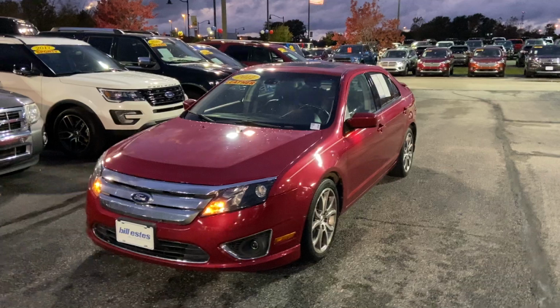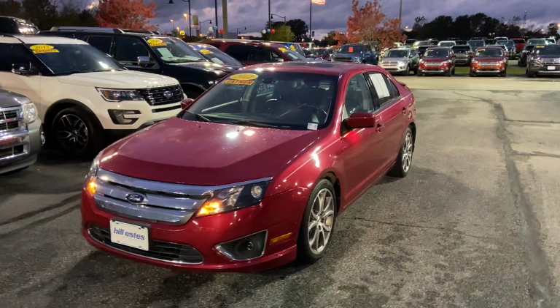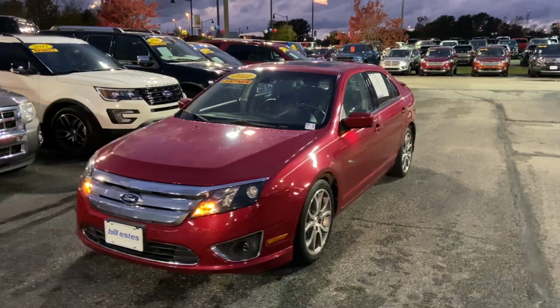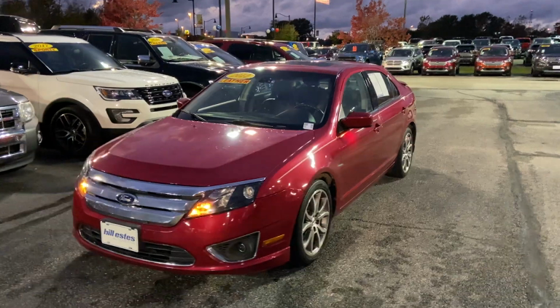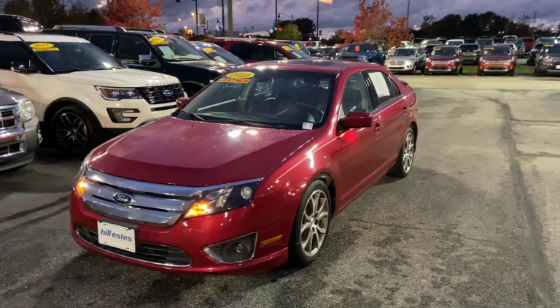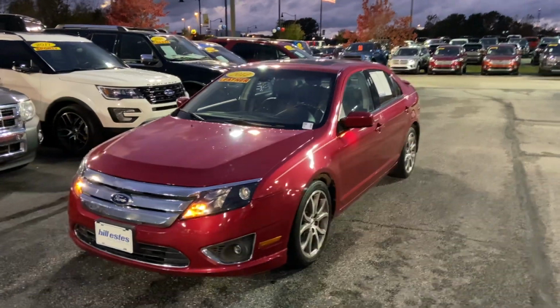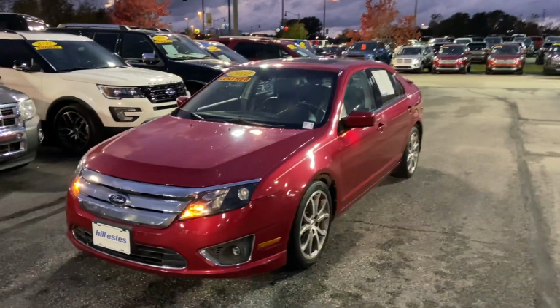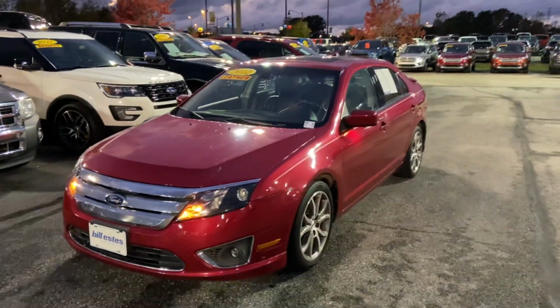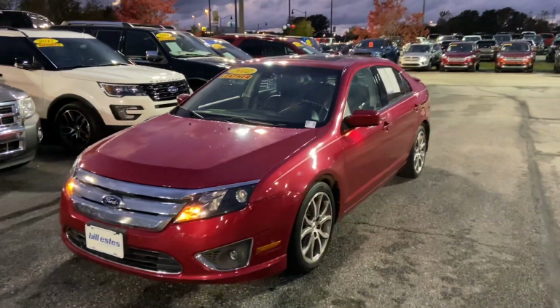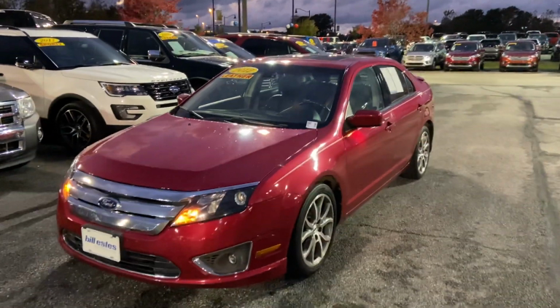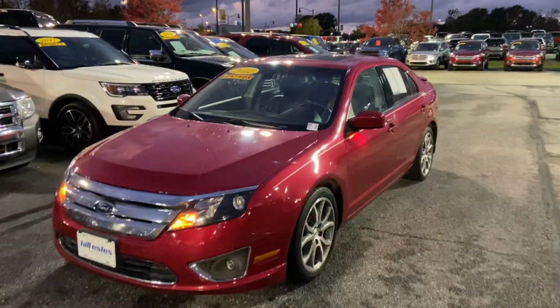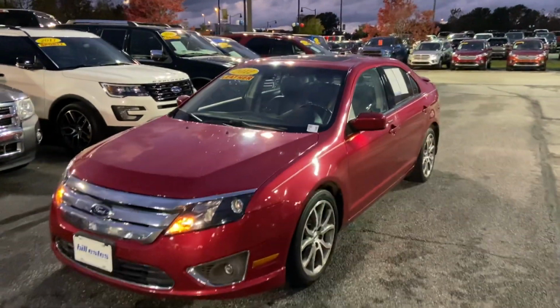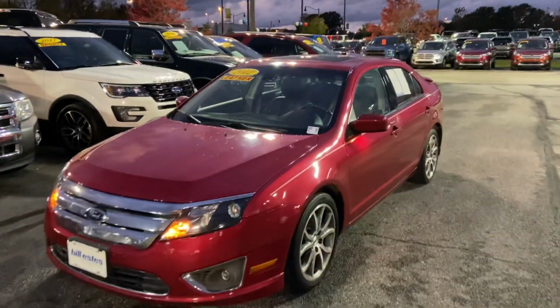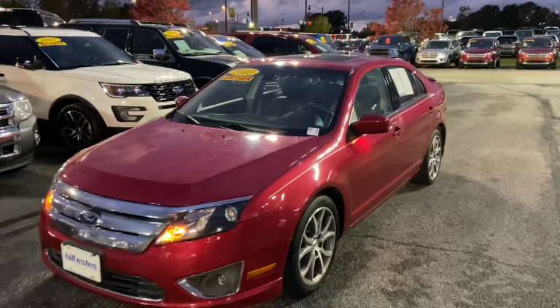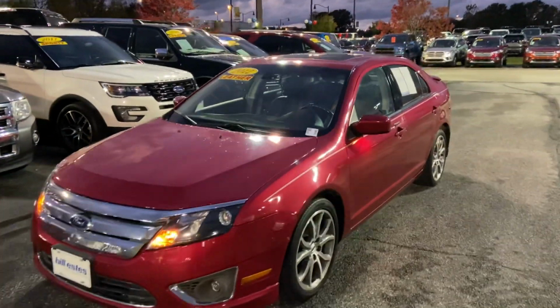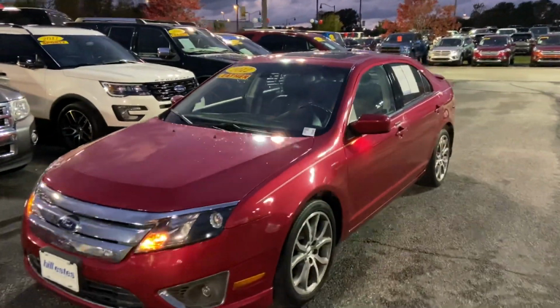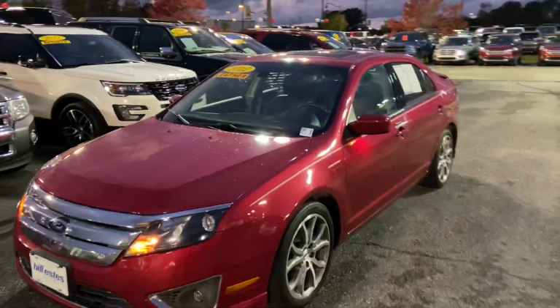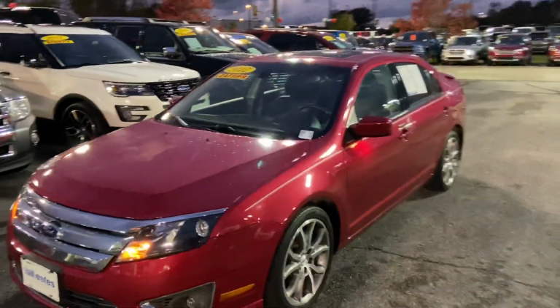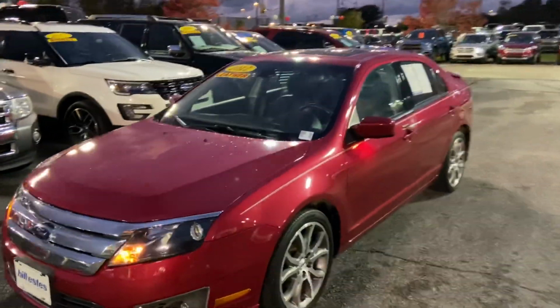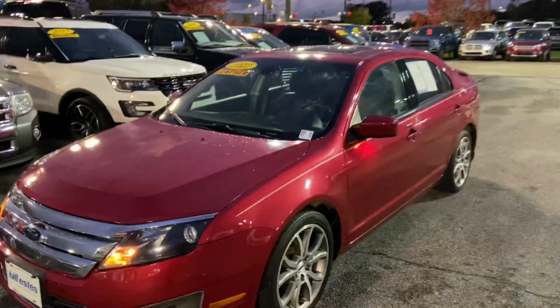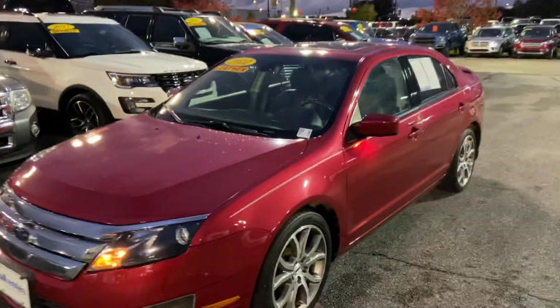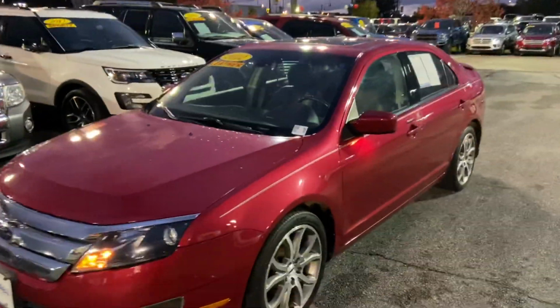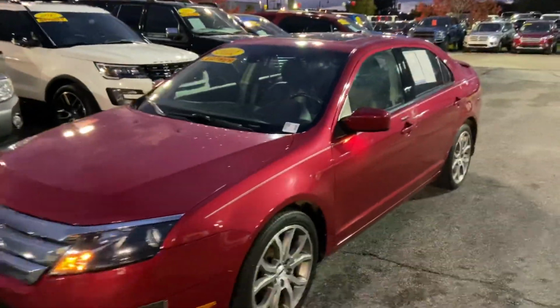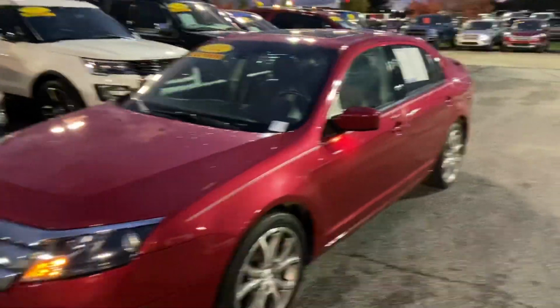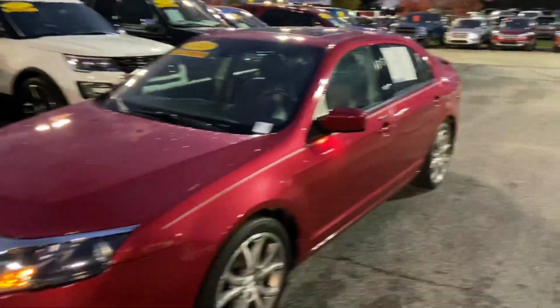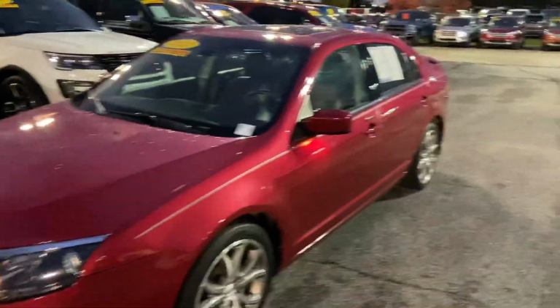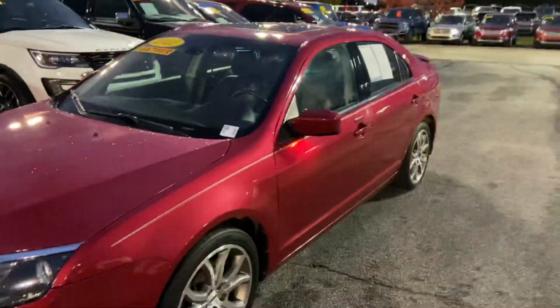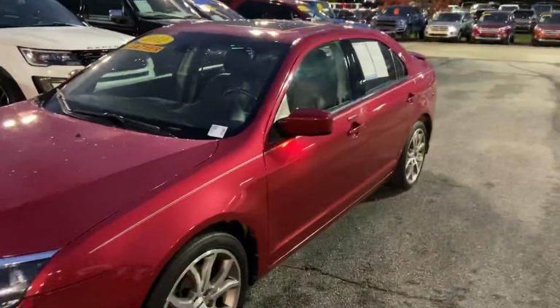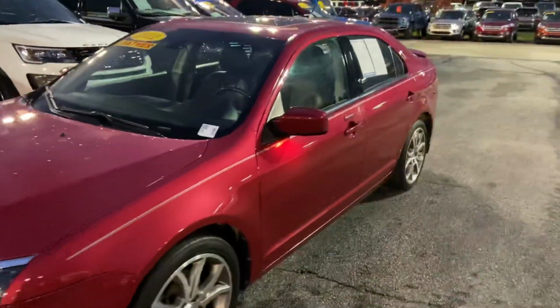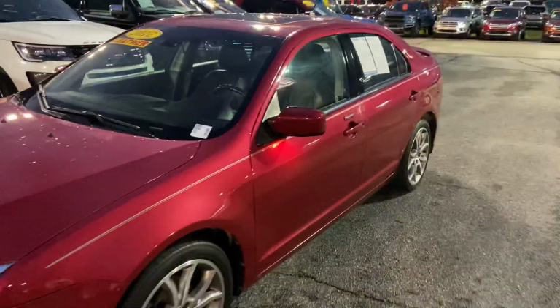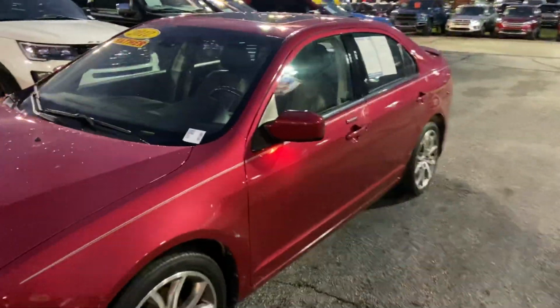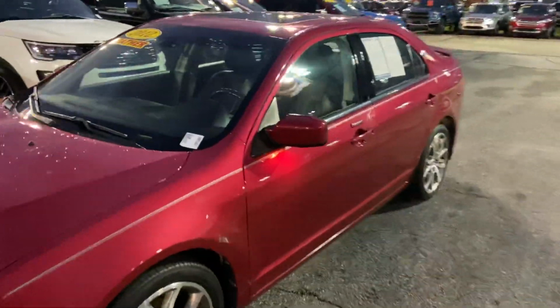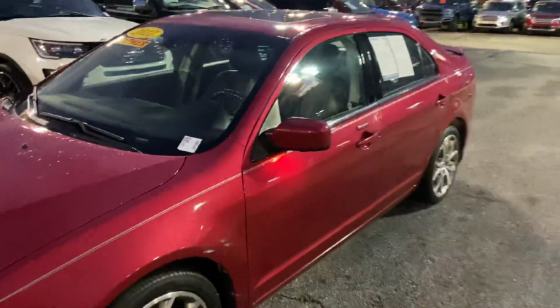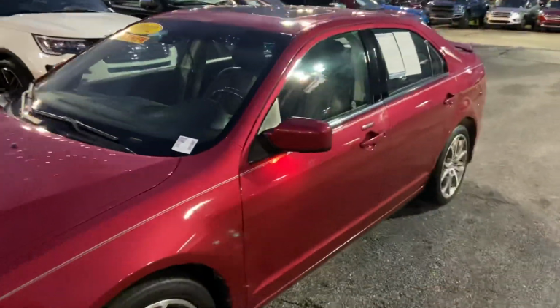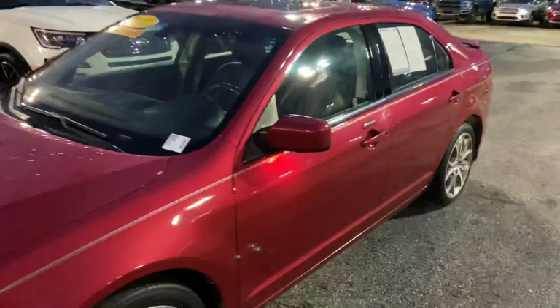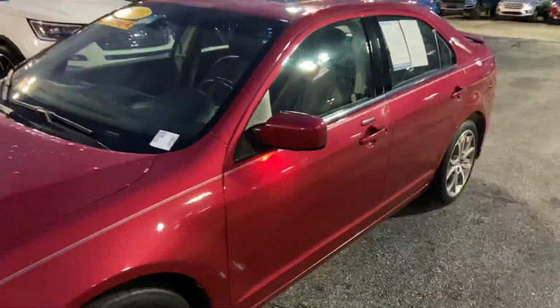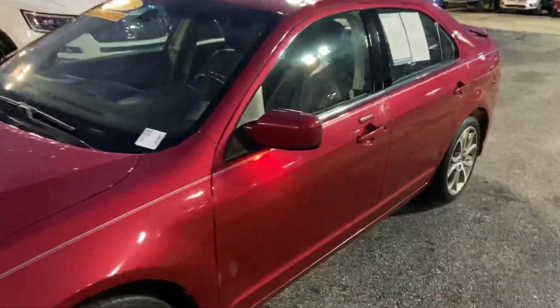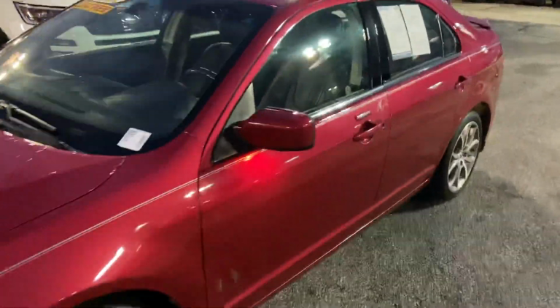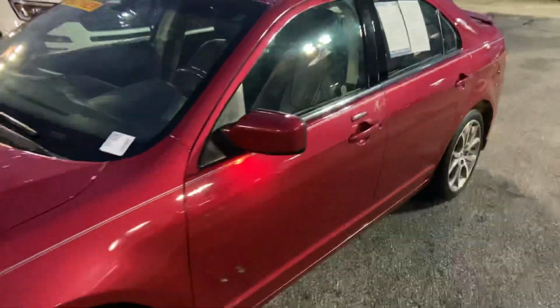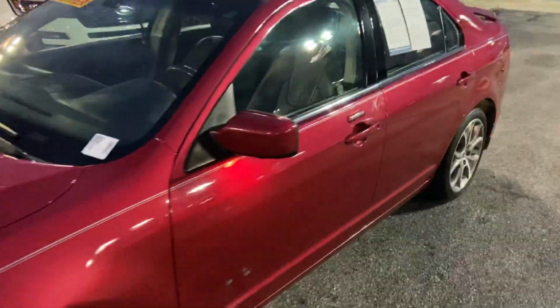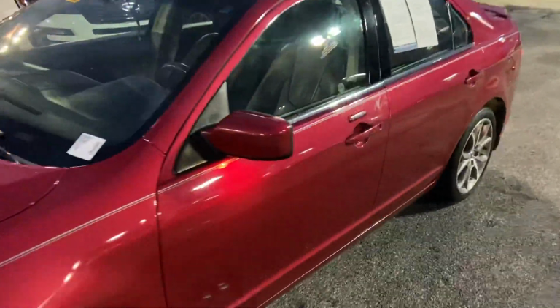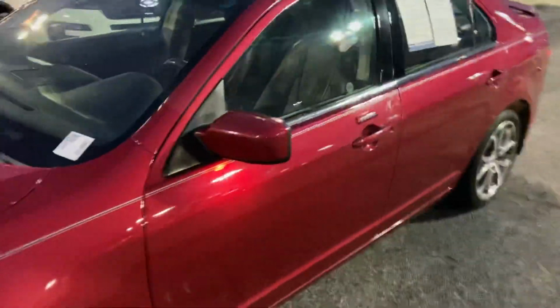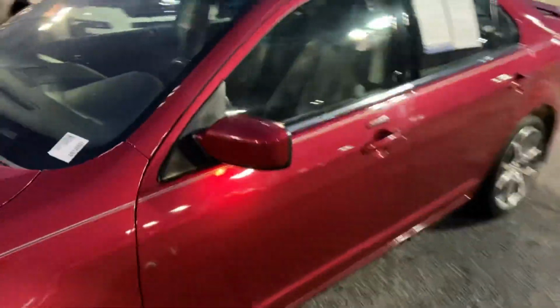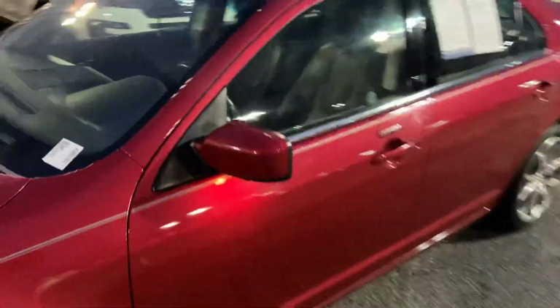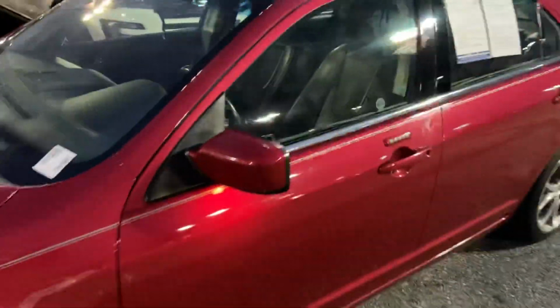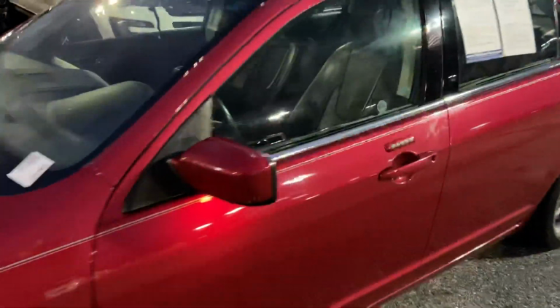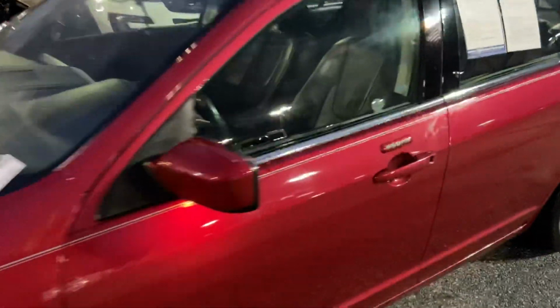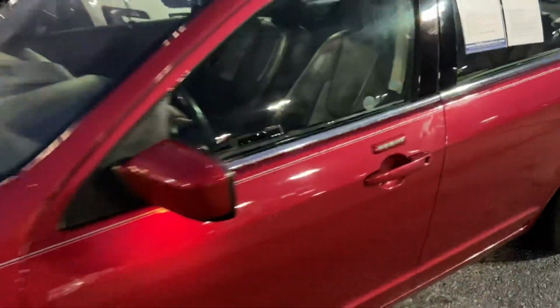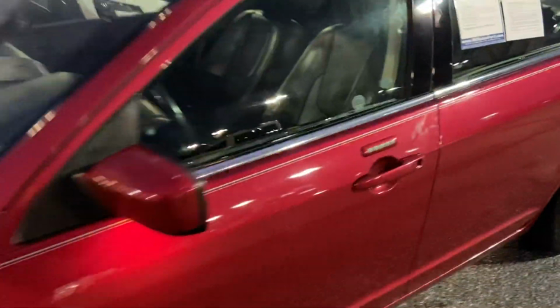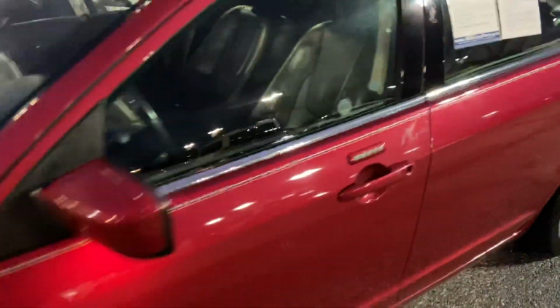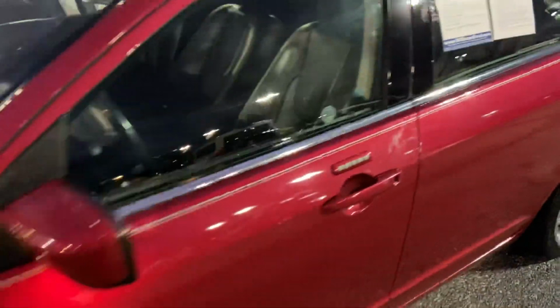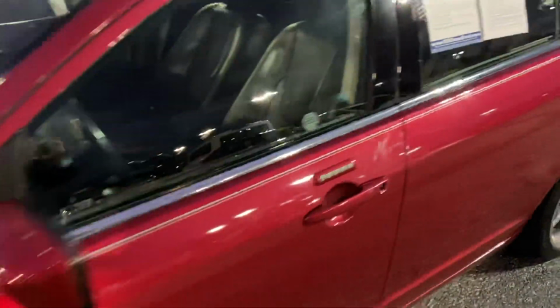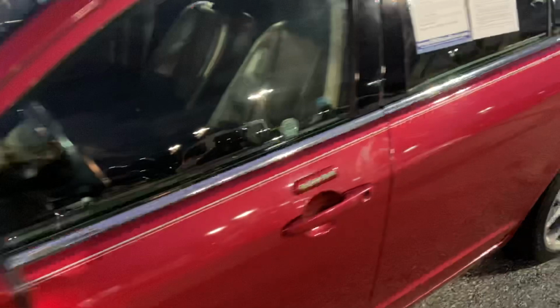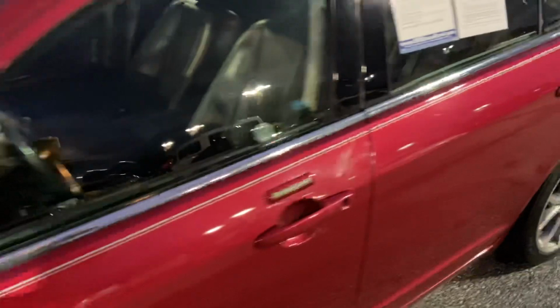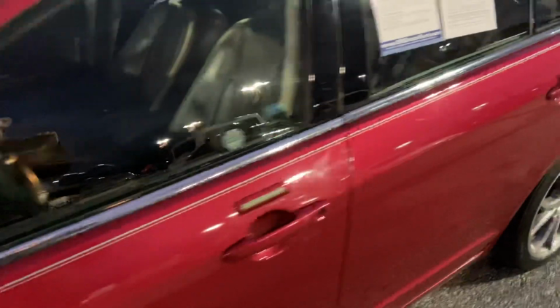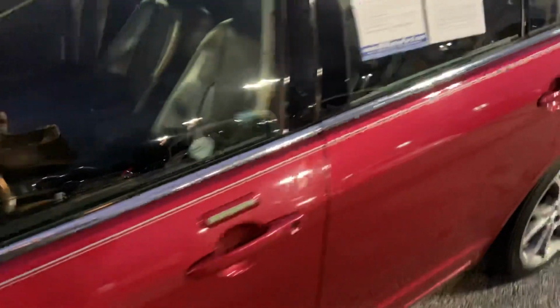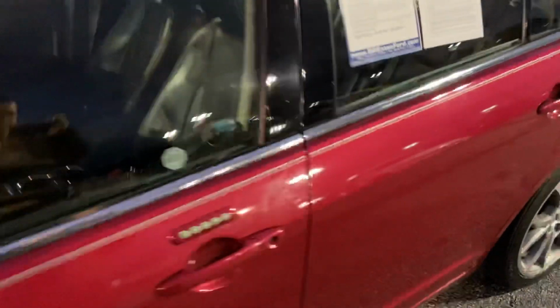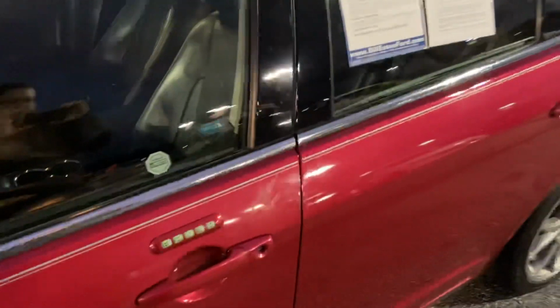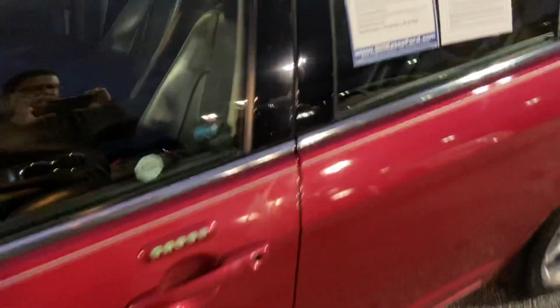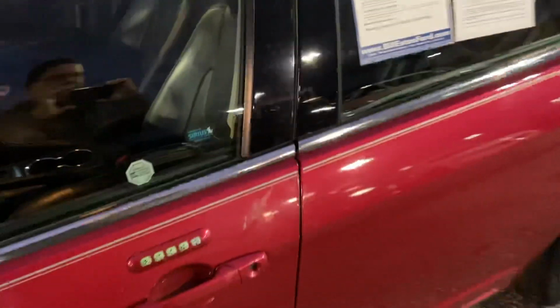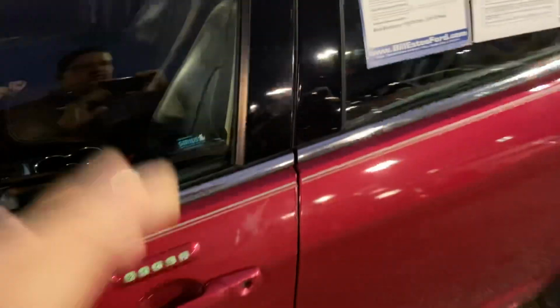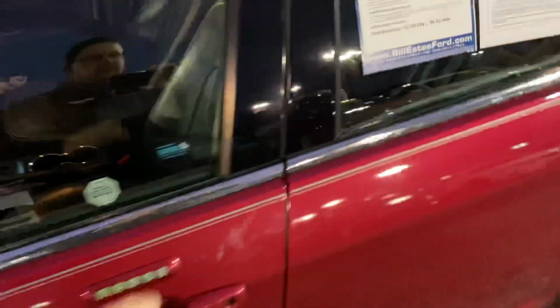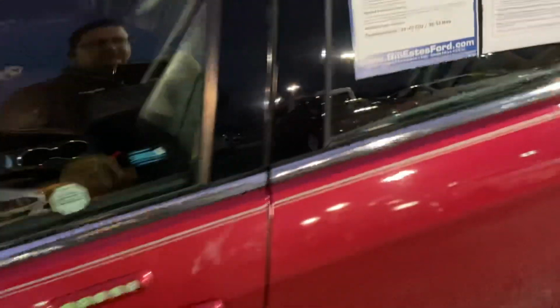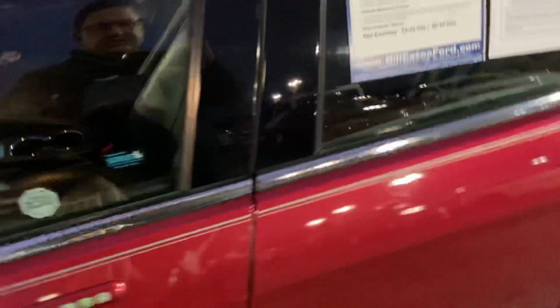This is Steve Angle with Bill Estes Ford. This is the 2012 Ford Fusion.